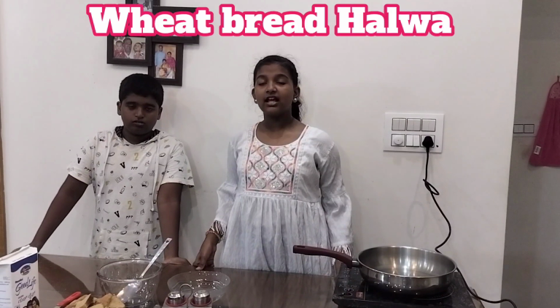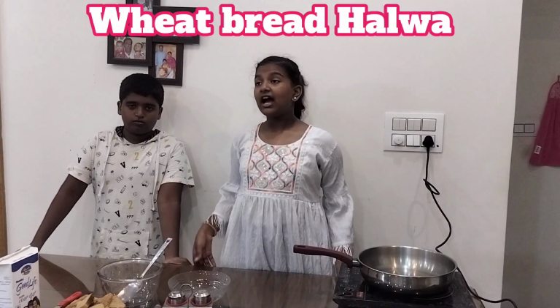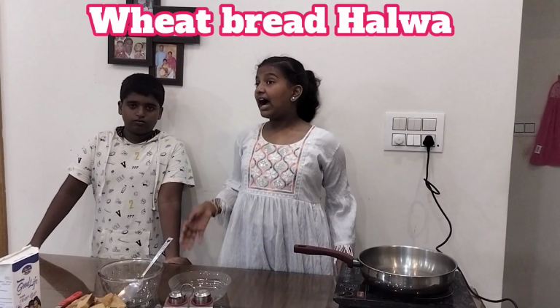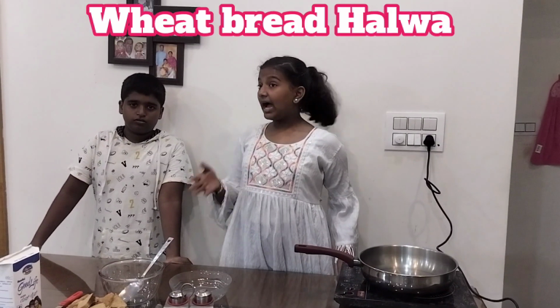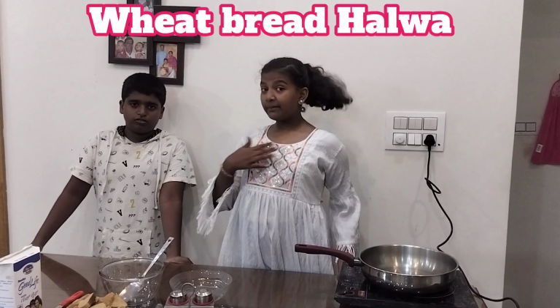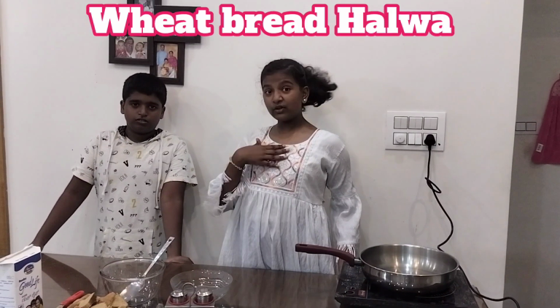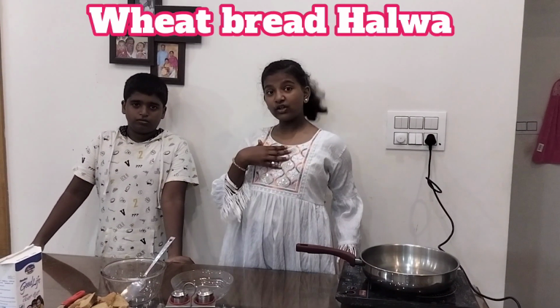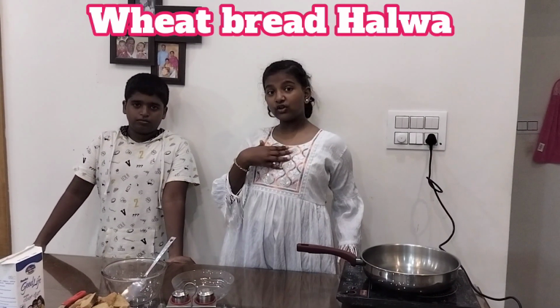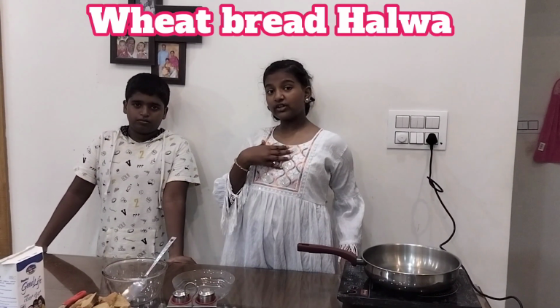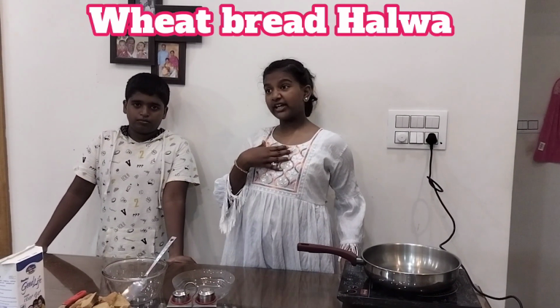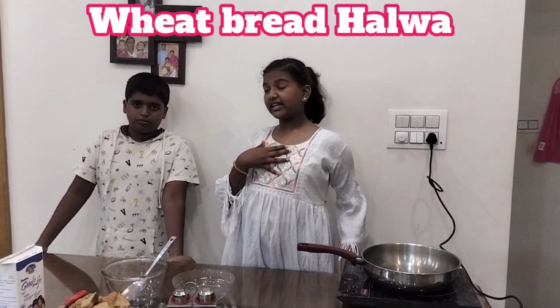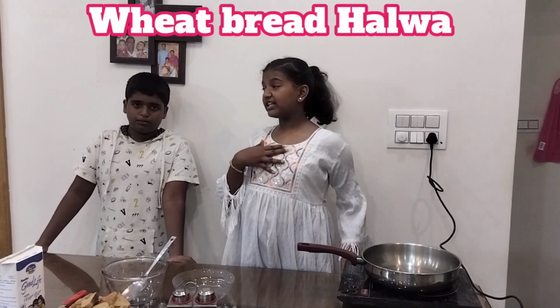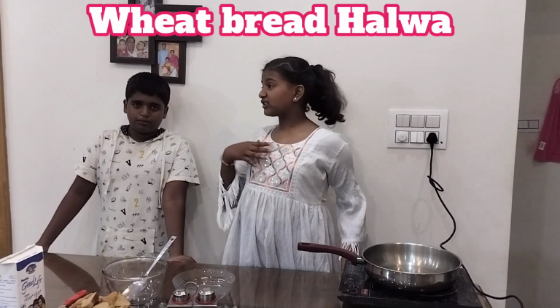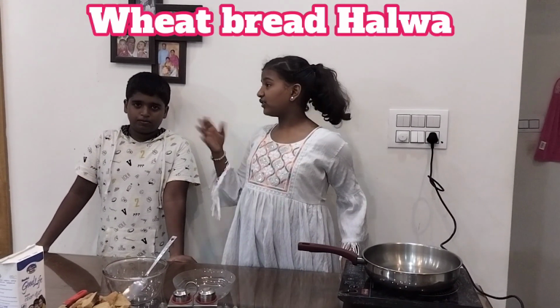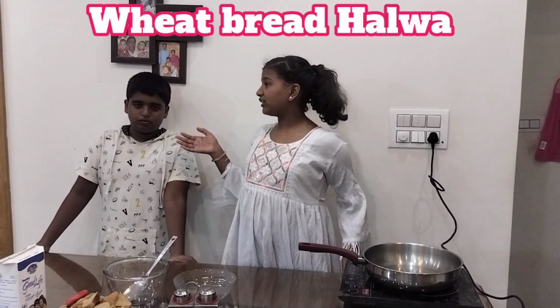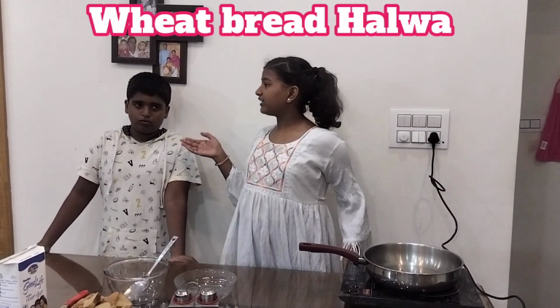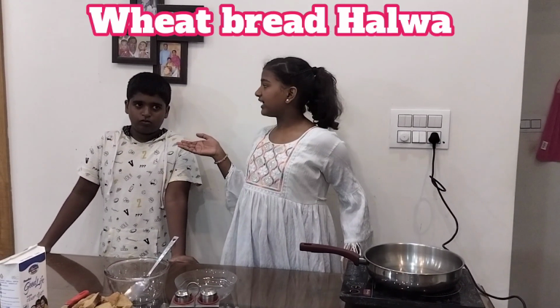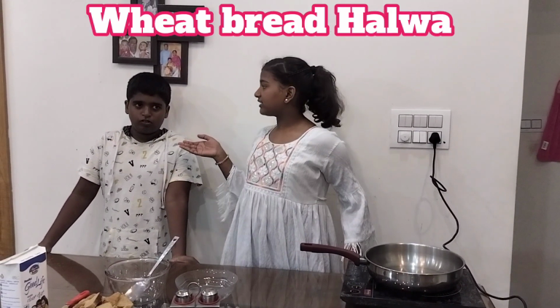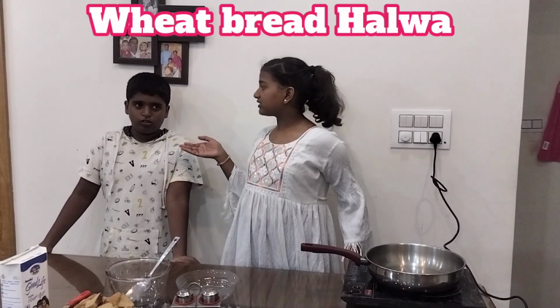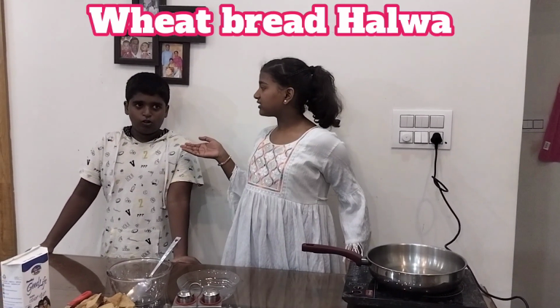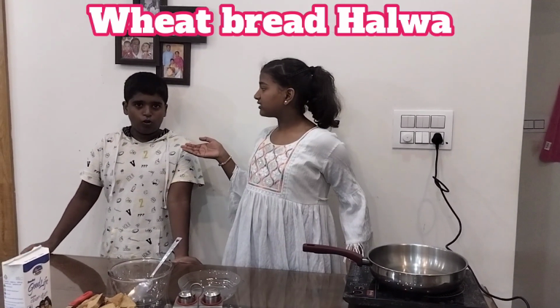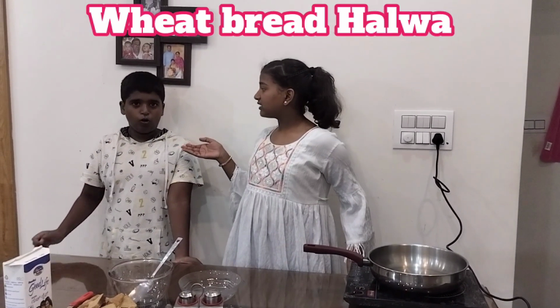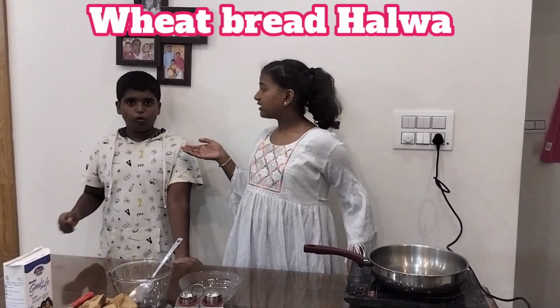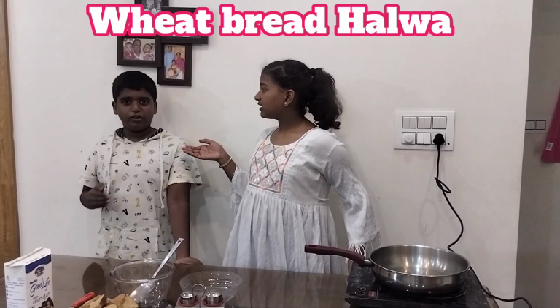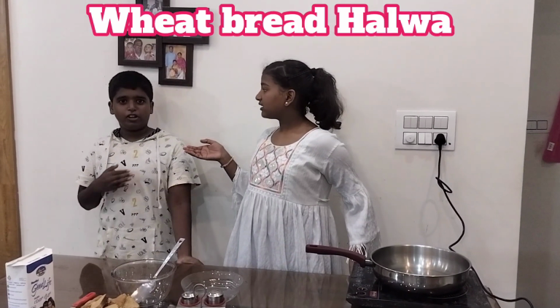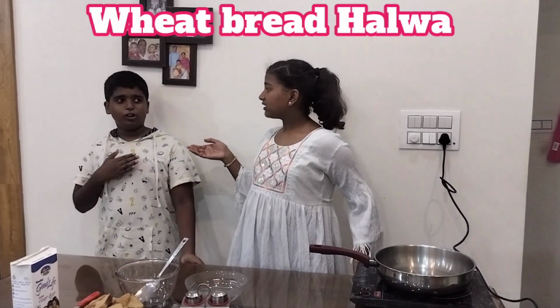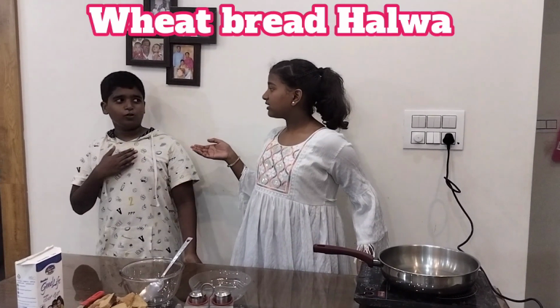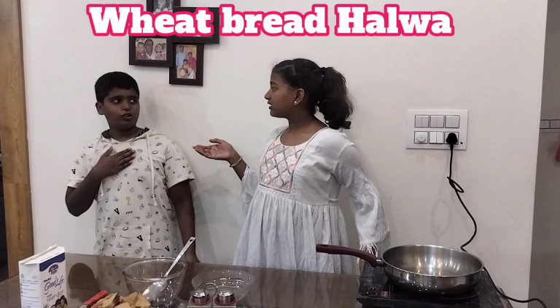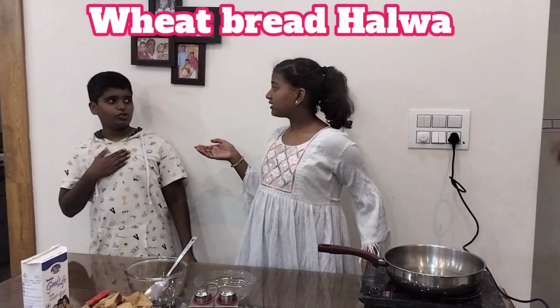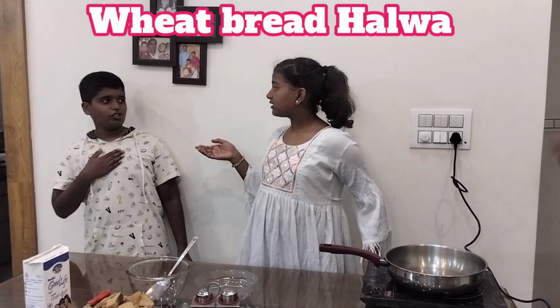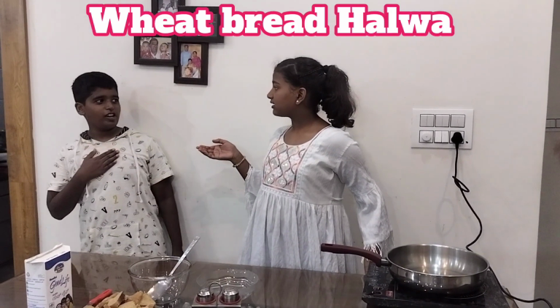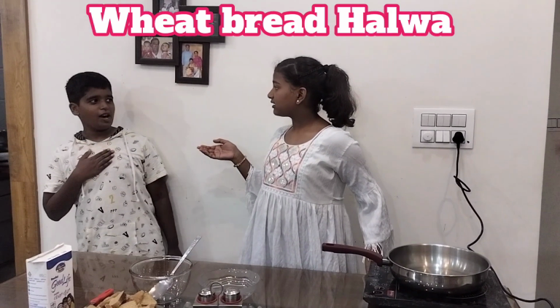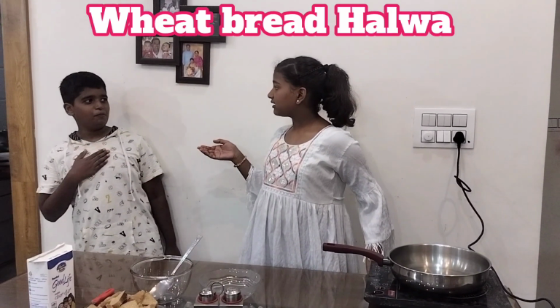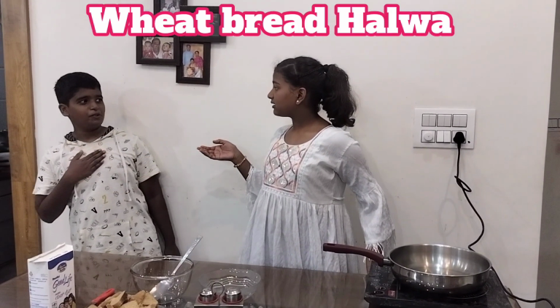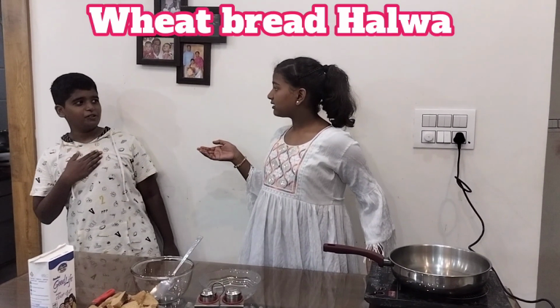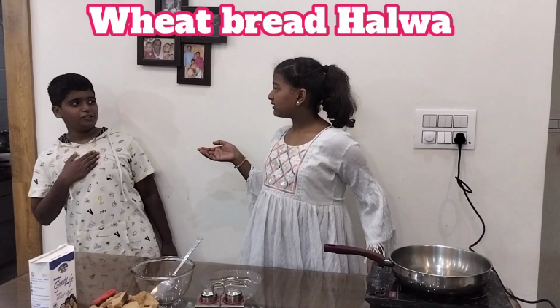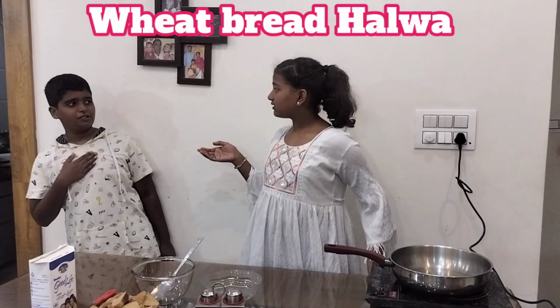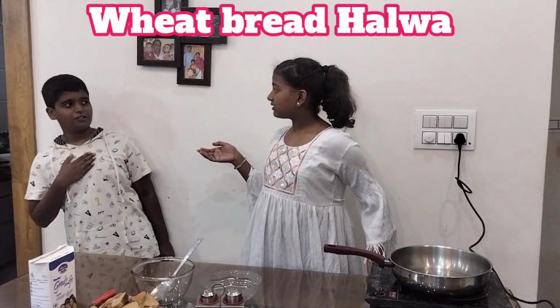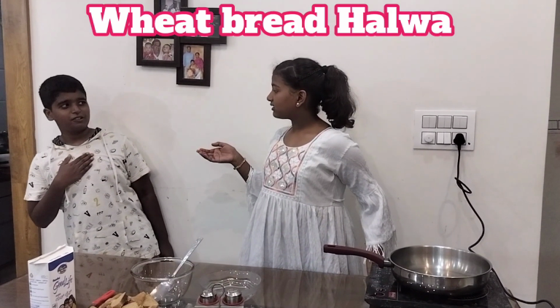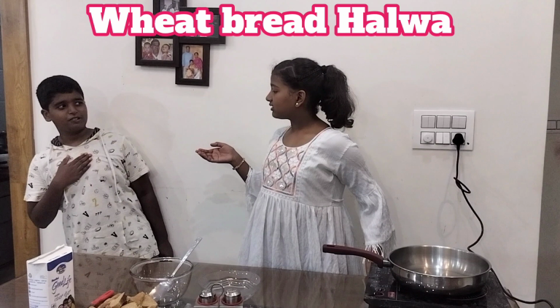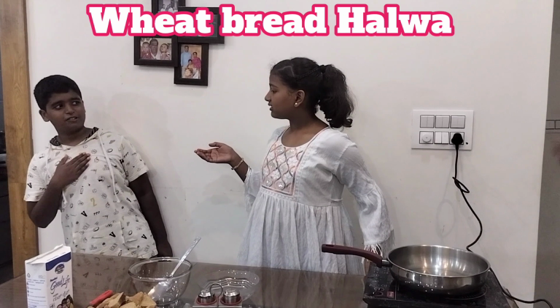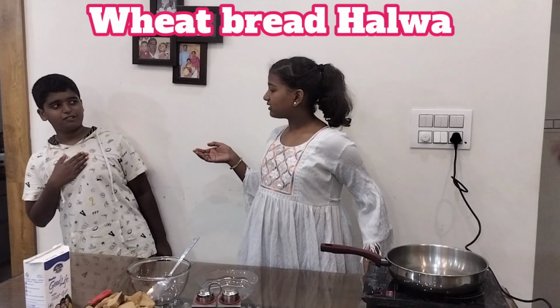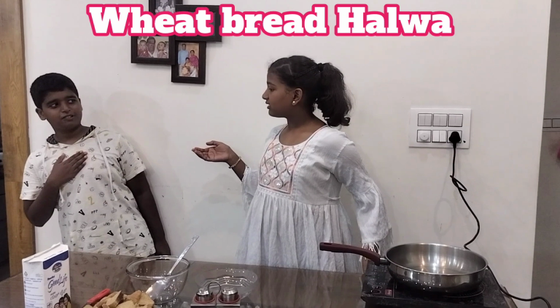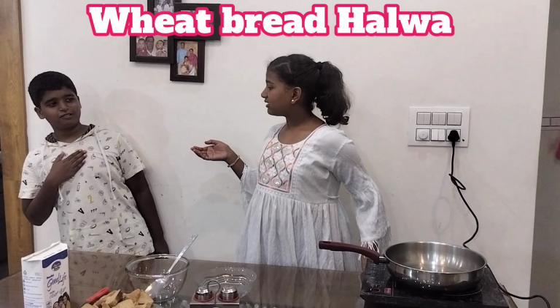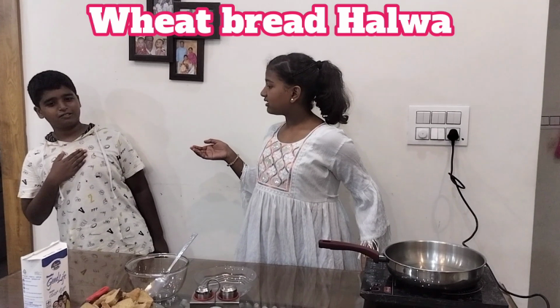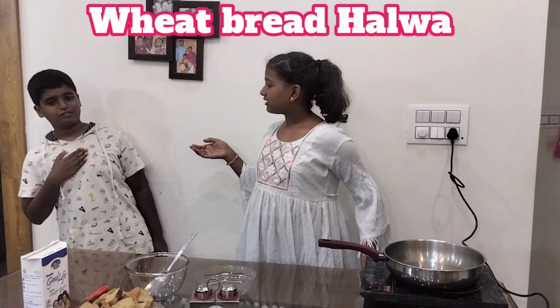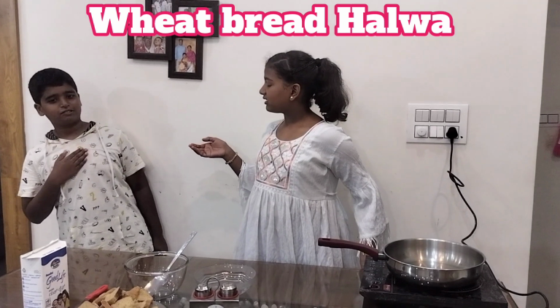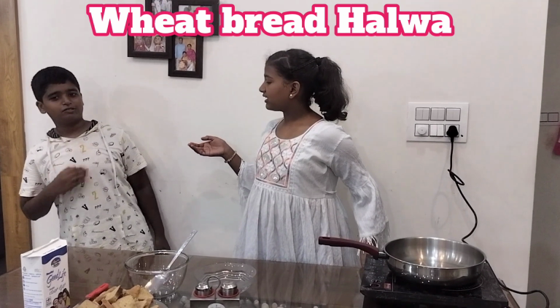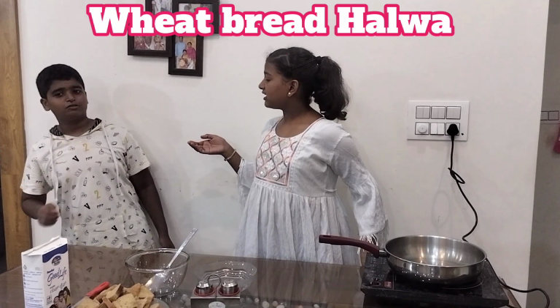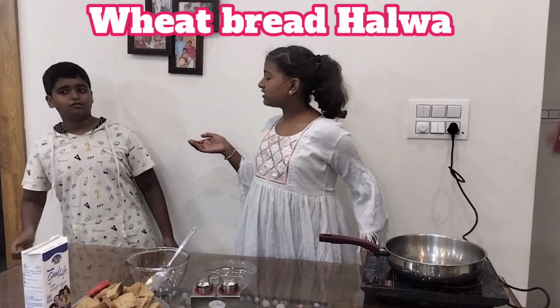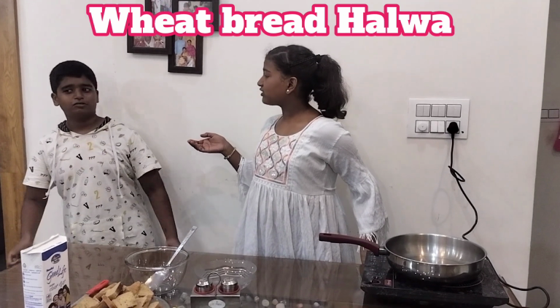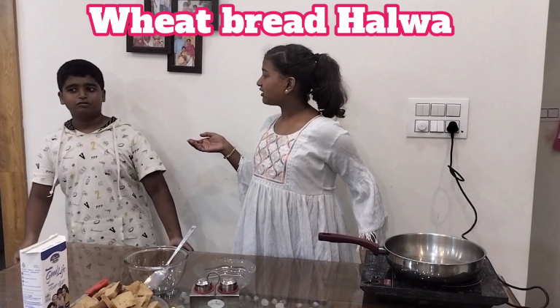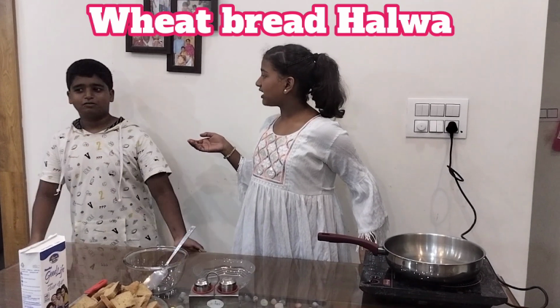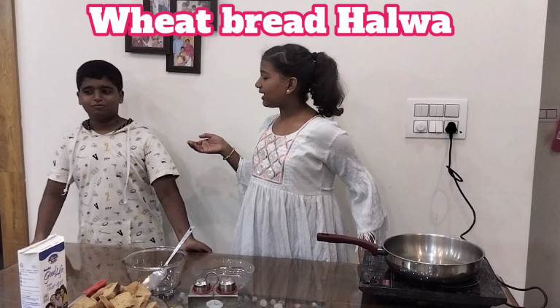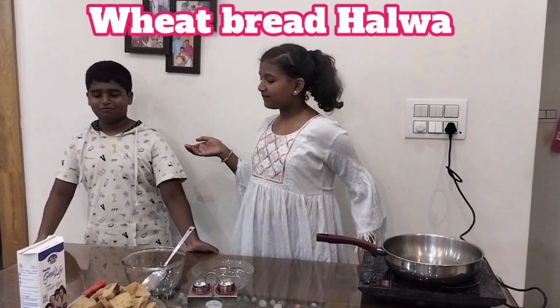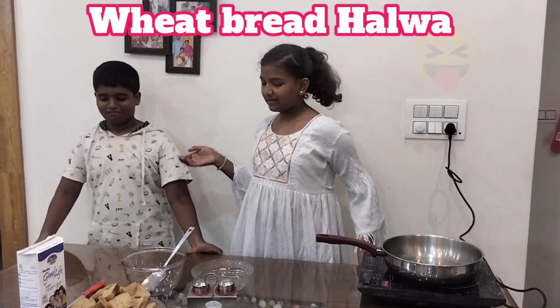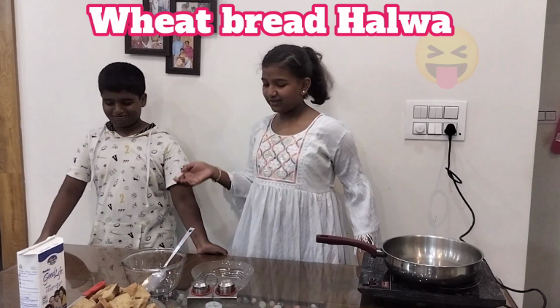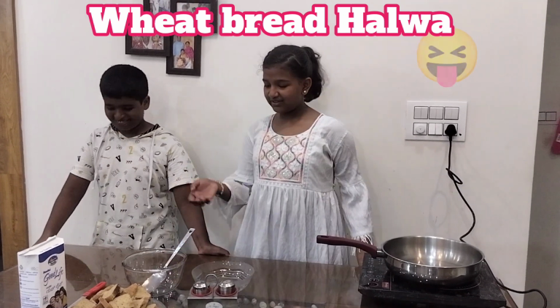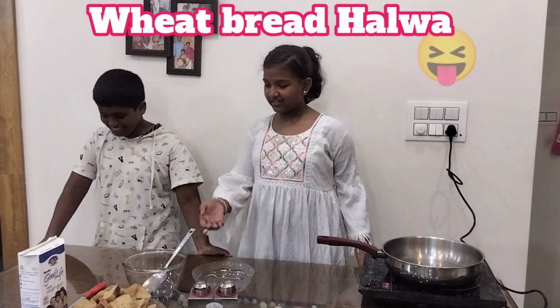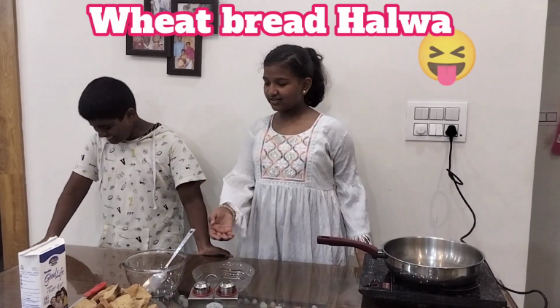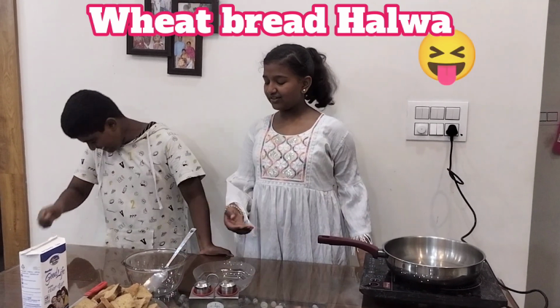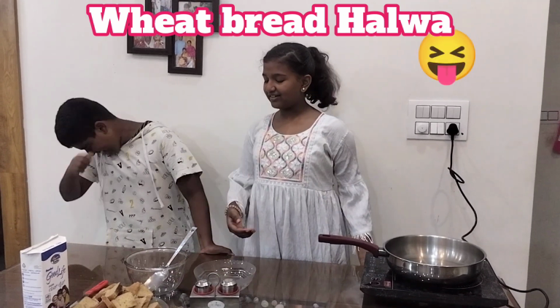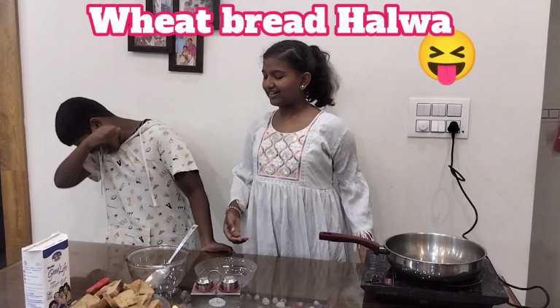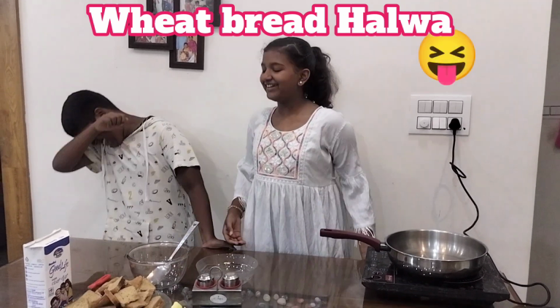I am going to cook and he is going to taste. Oh my god, what will happen? I think it is going to happen. You just told me.